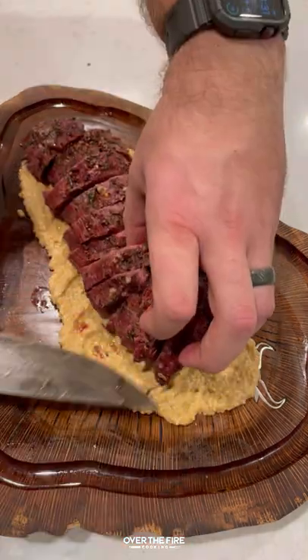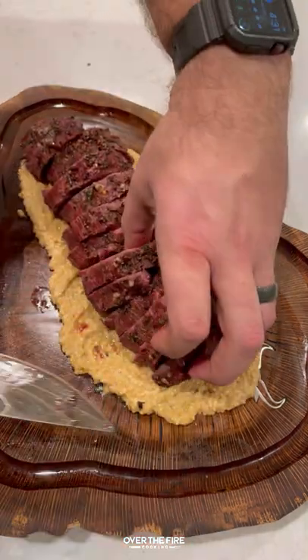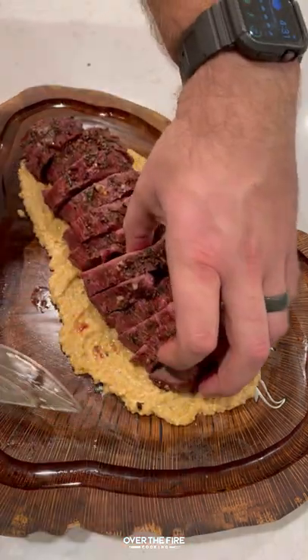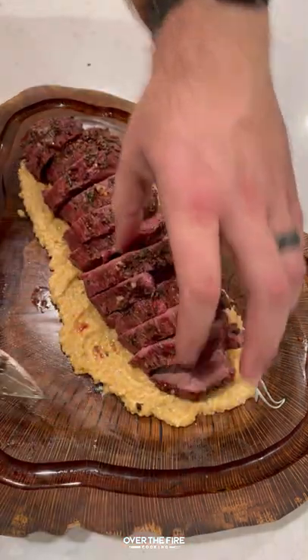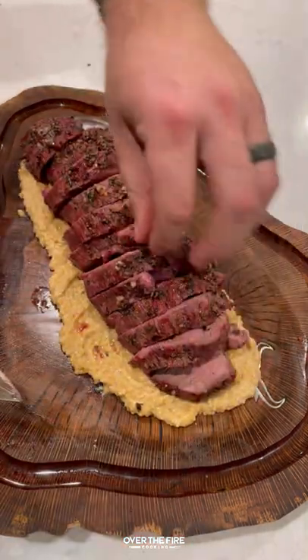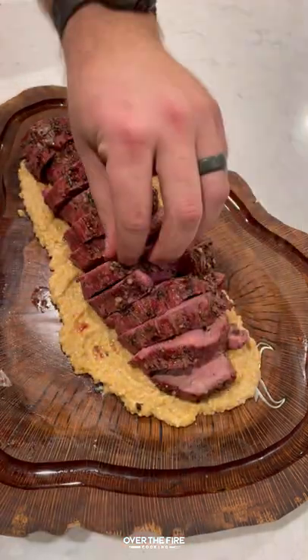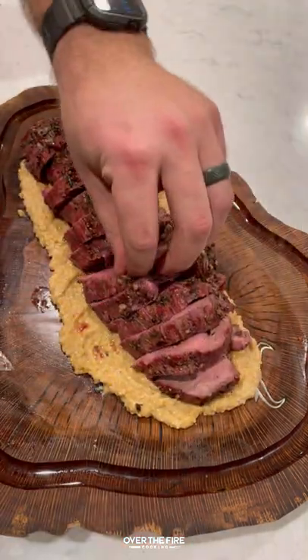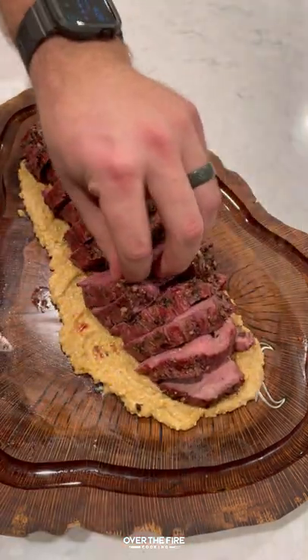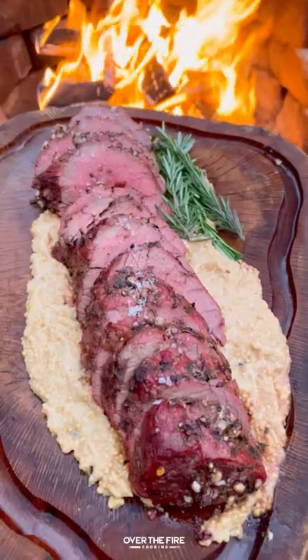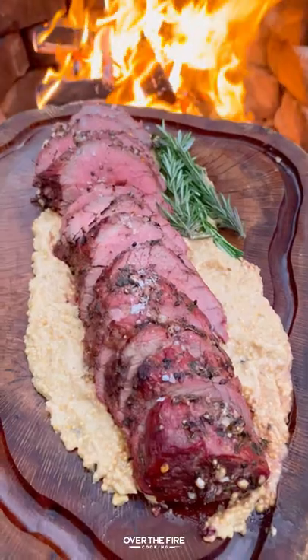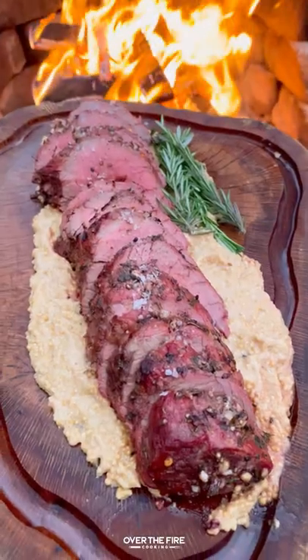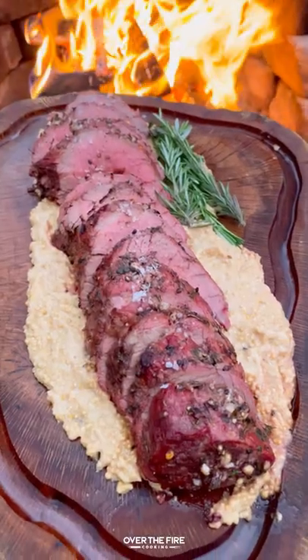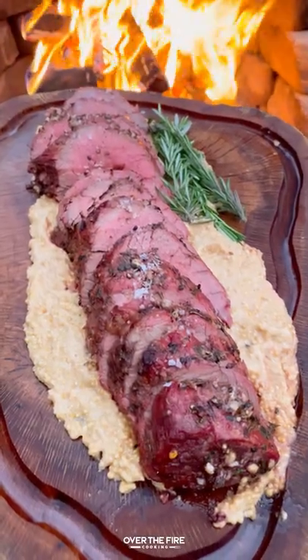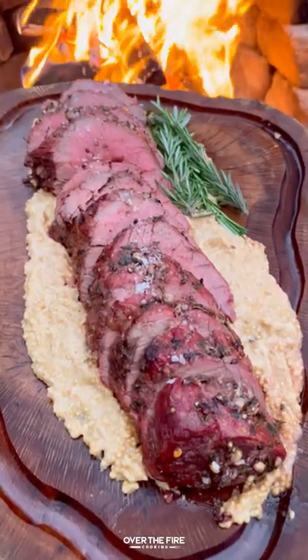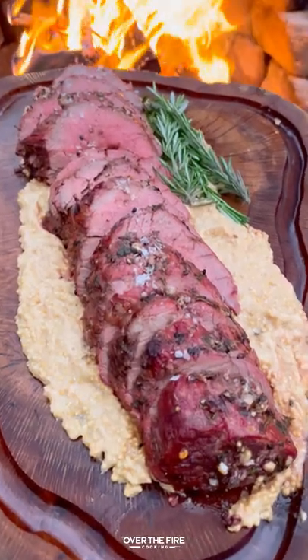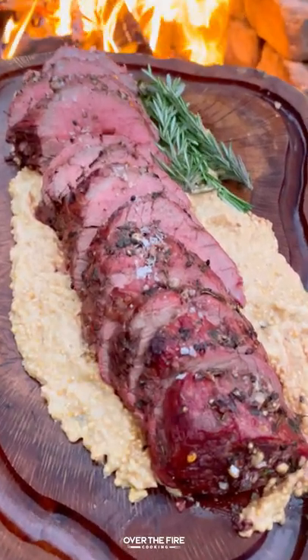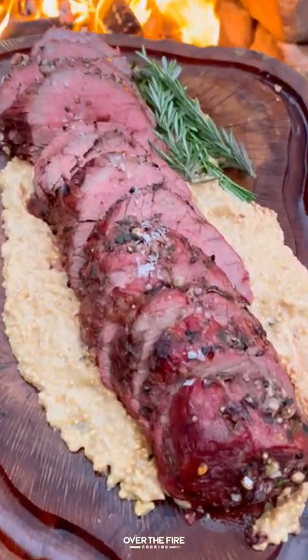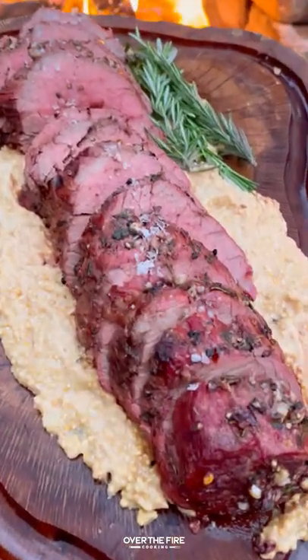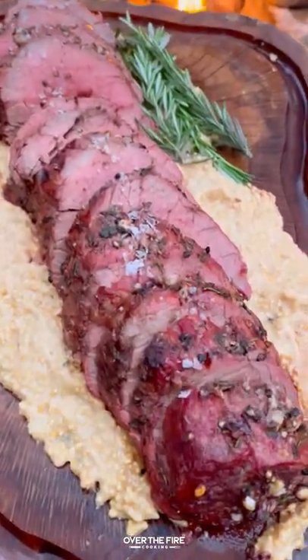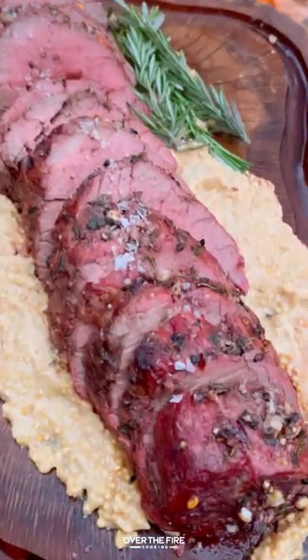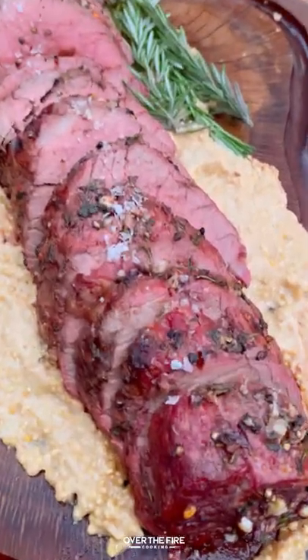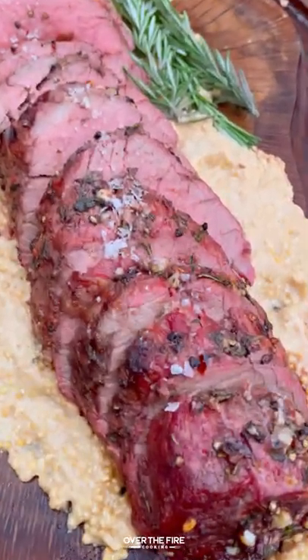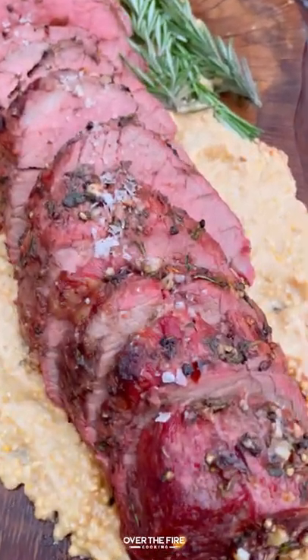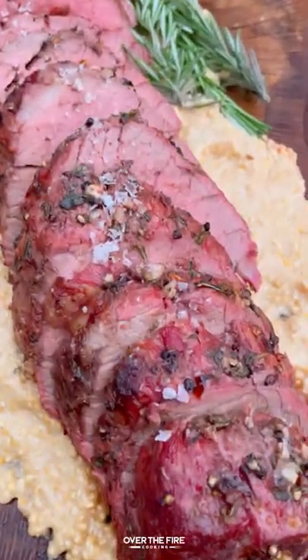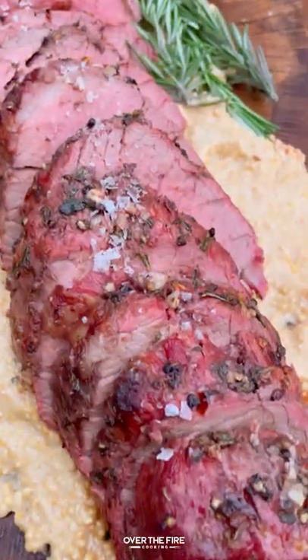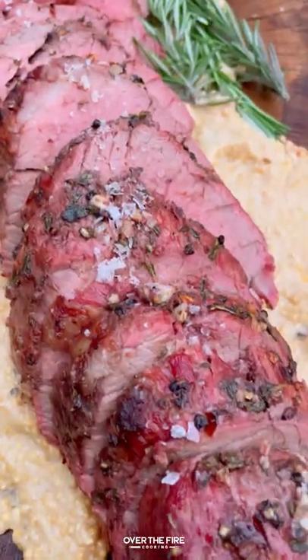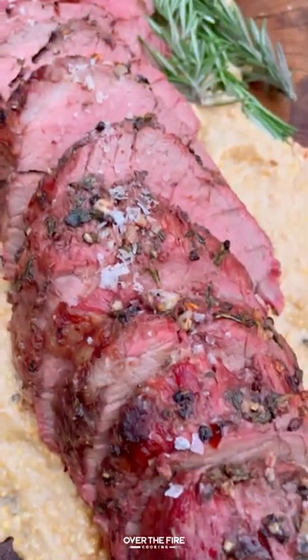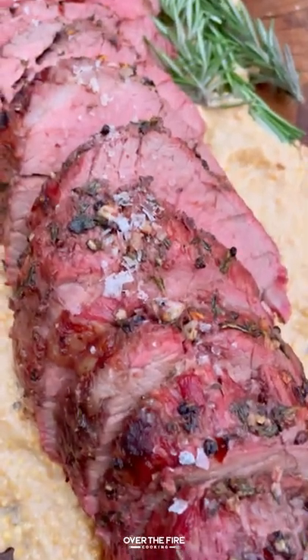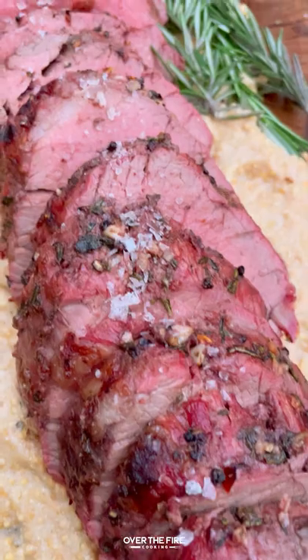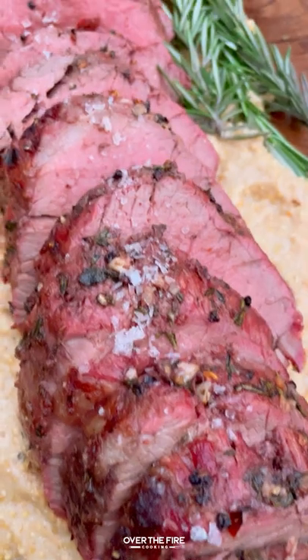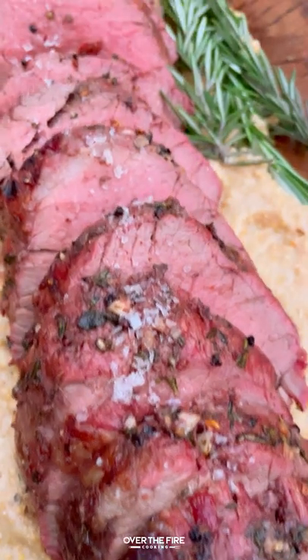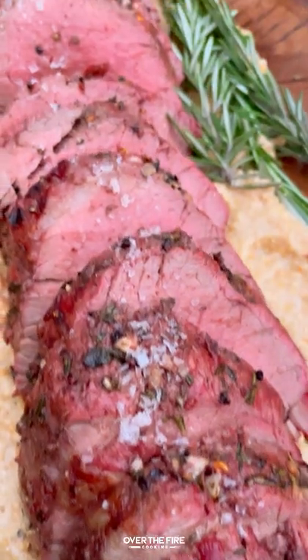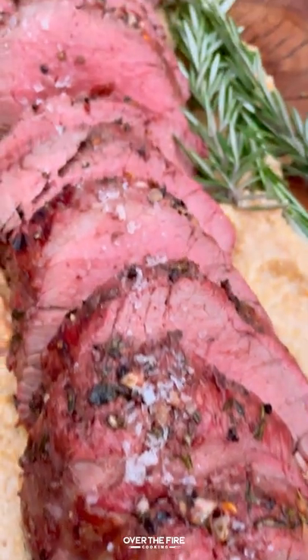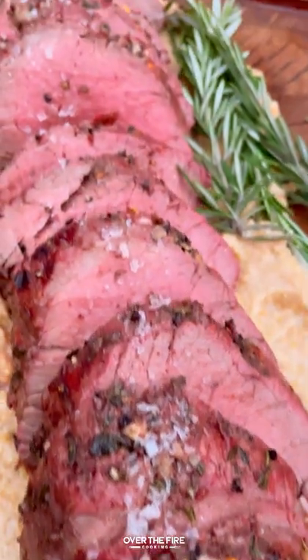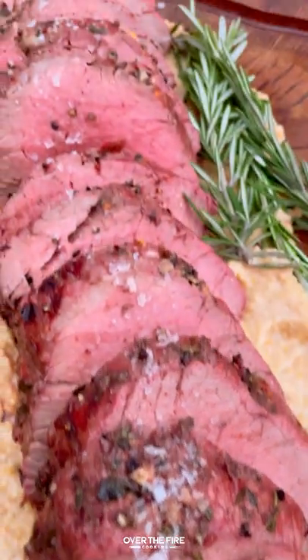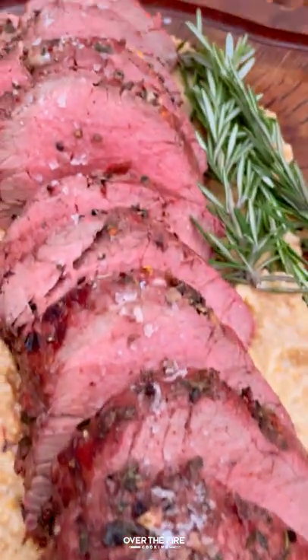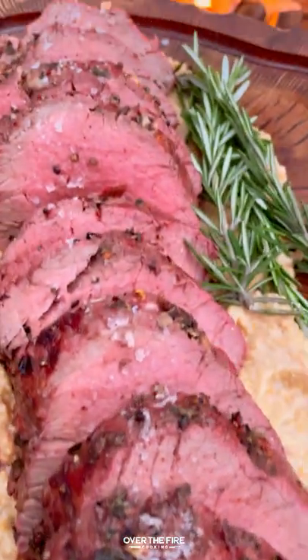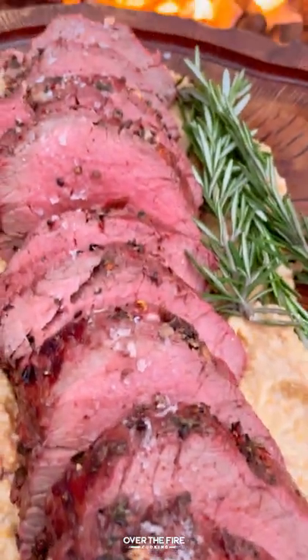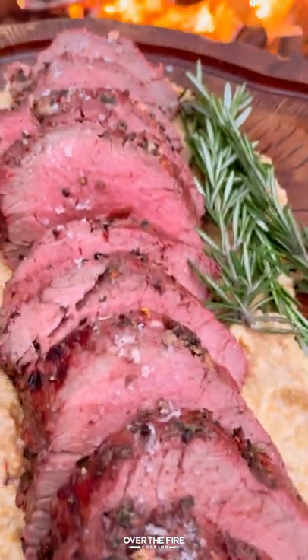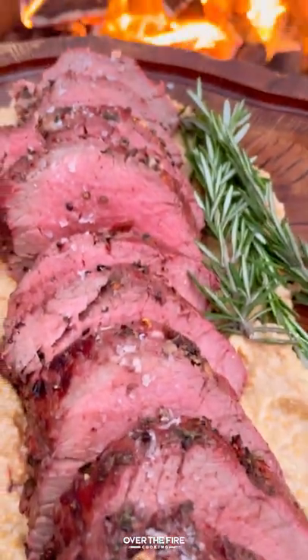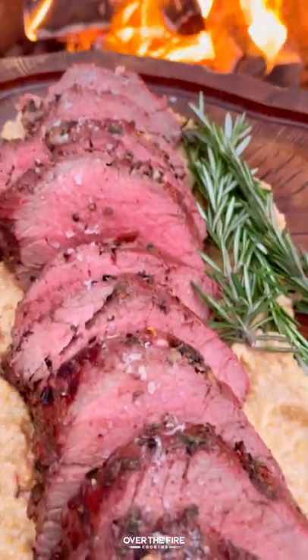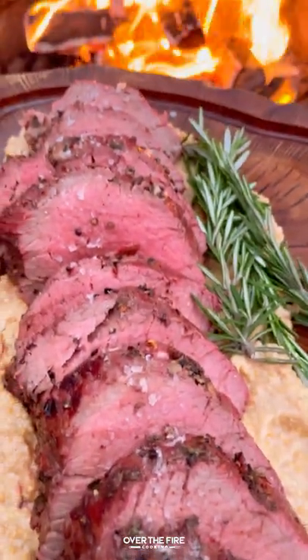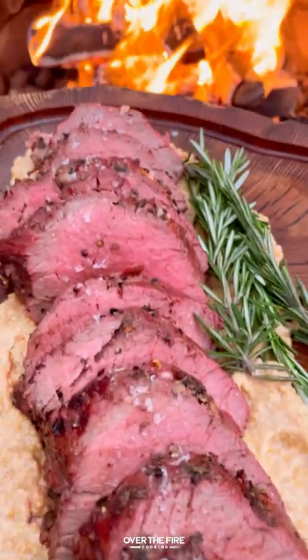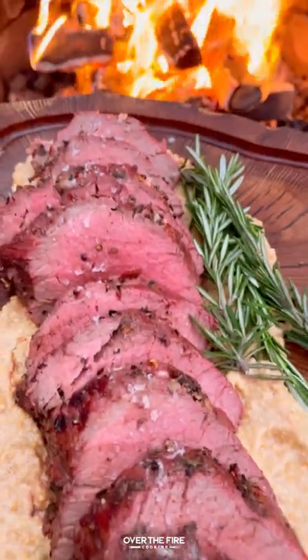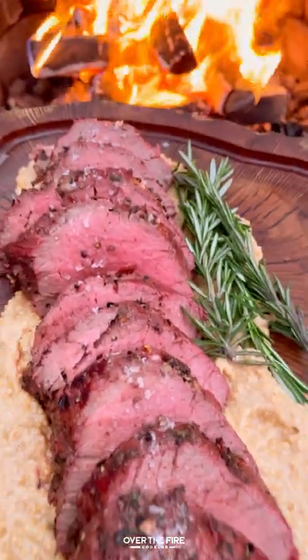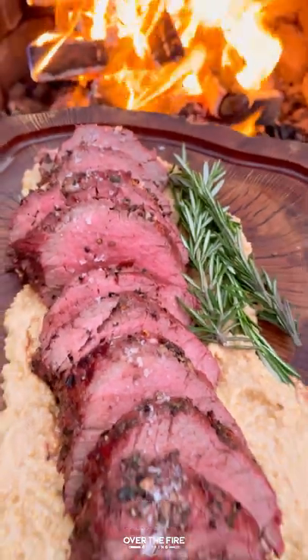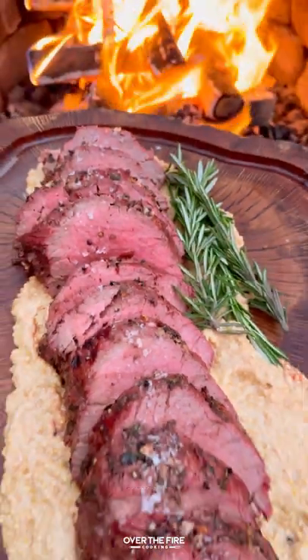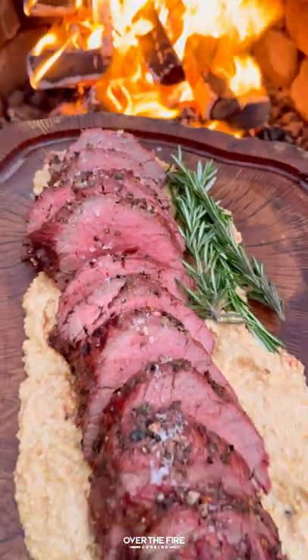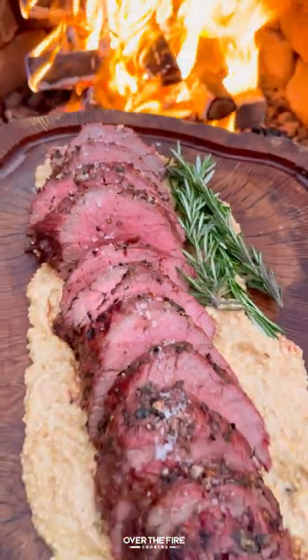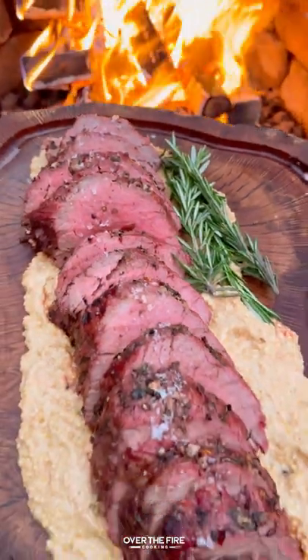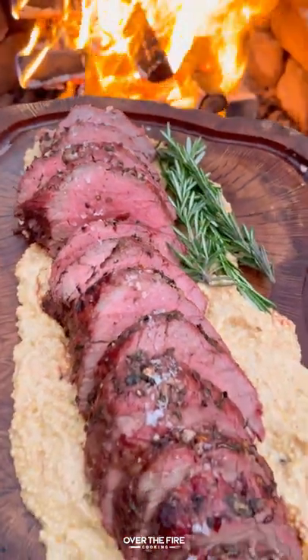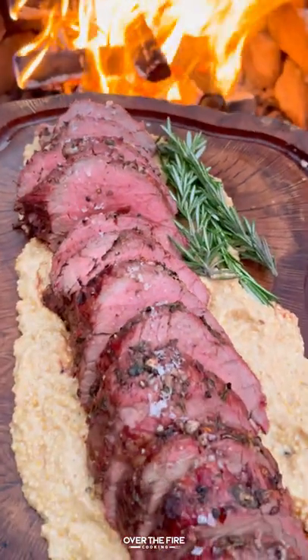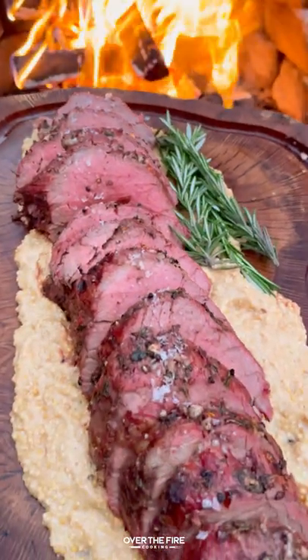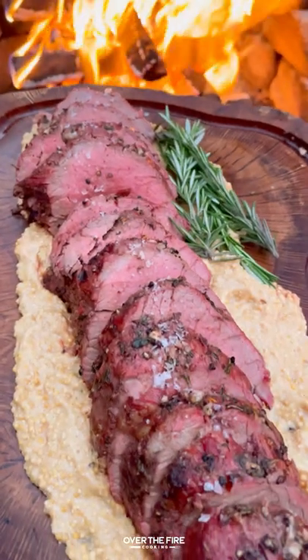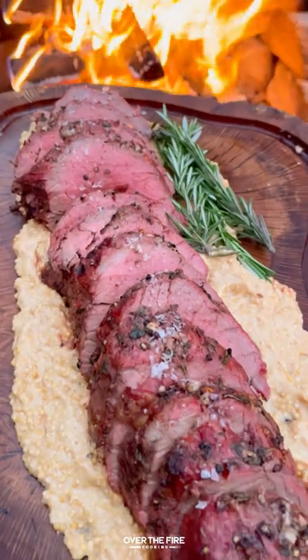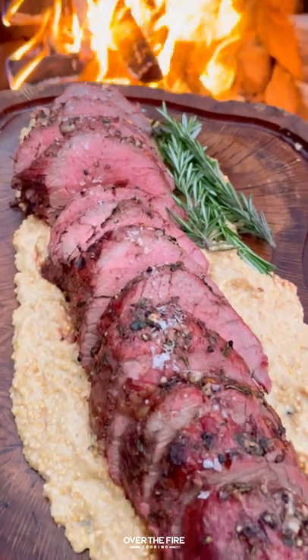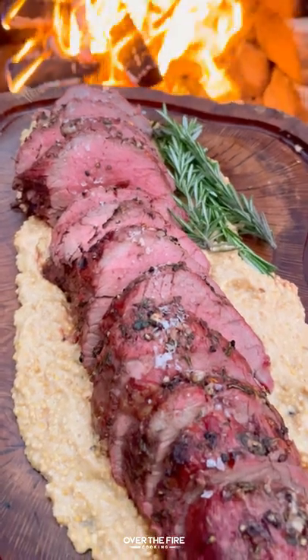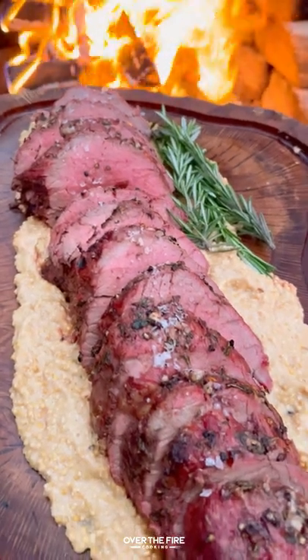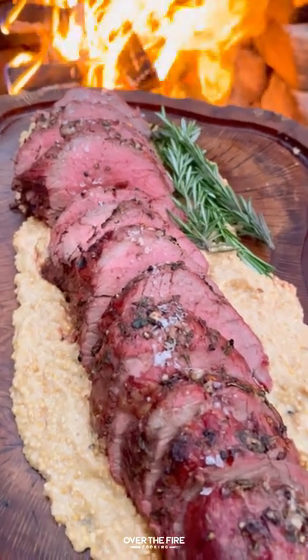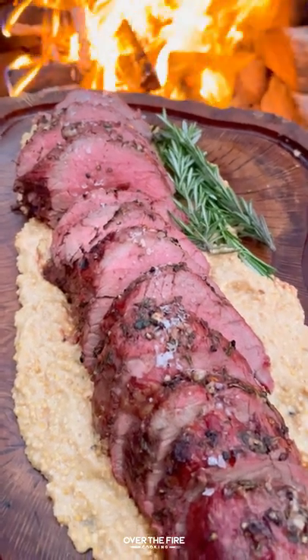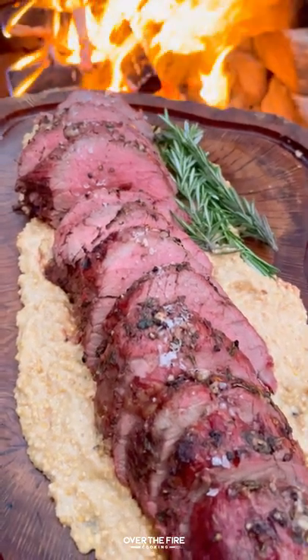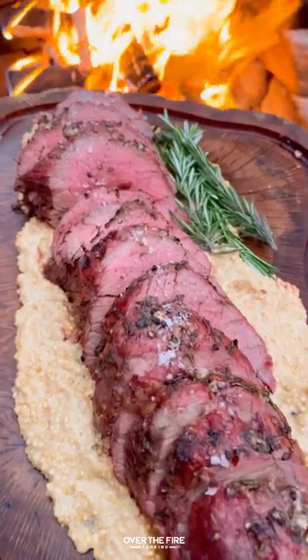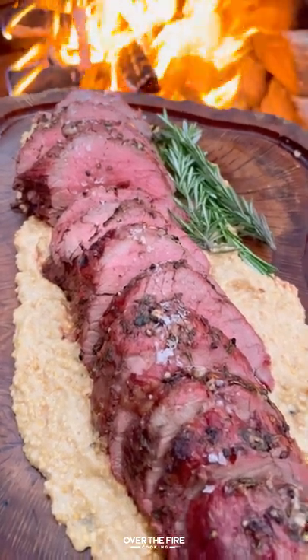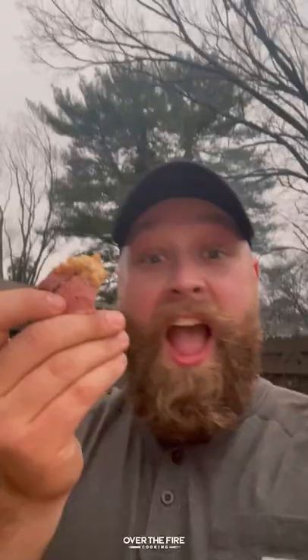This was so freaking delicious. You can find this whole recipe at overthefirecooking.com or link below. Cheers.